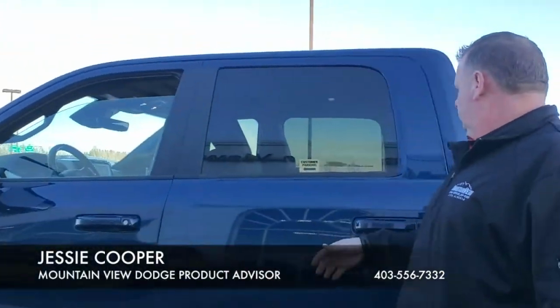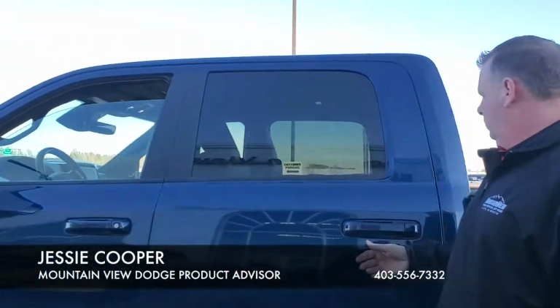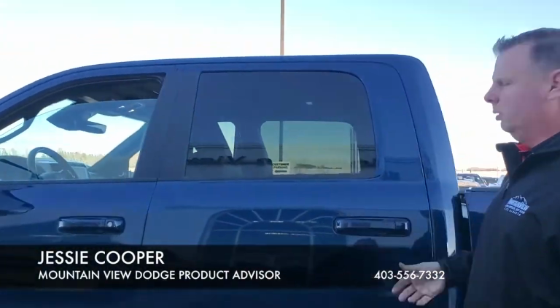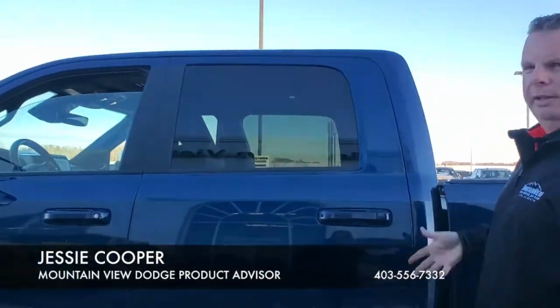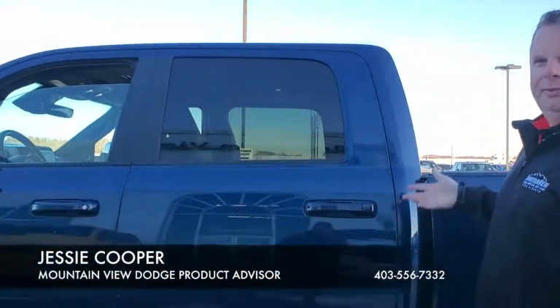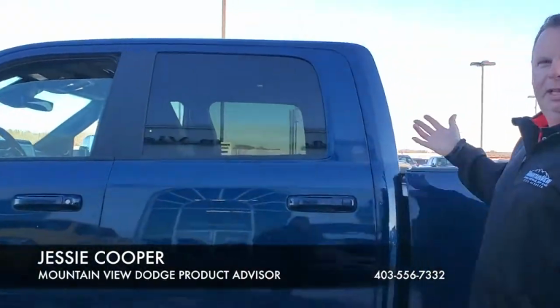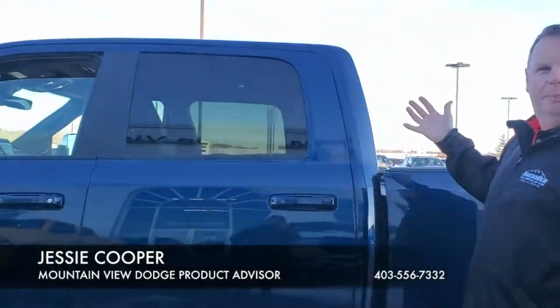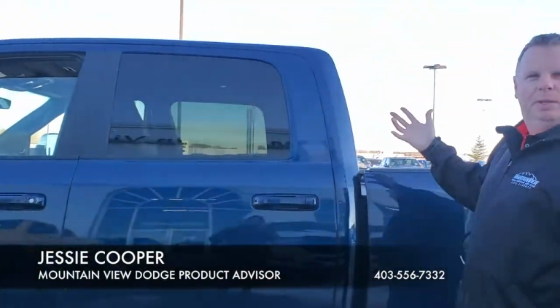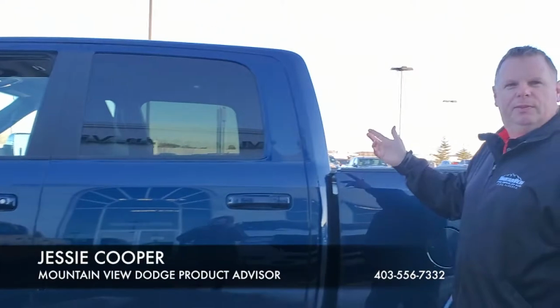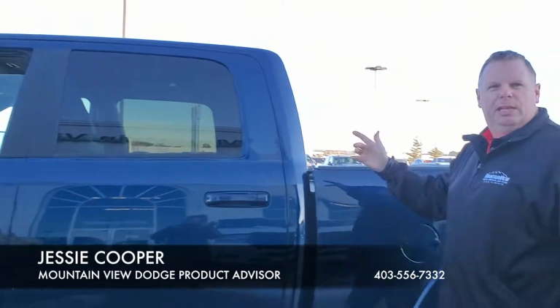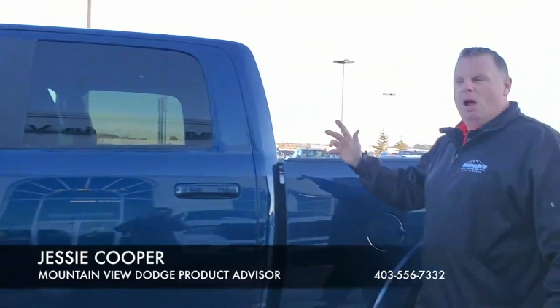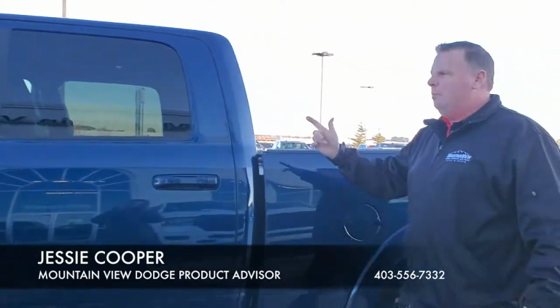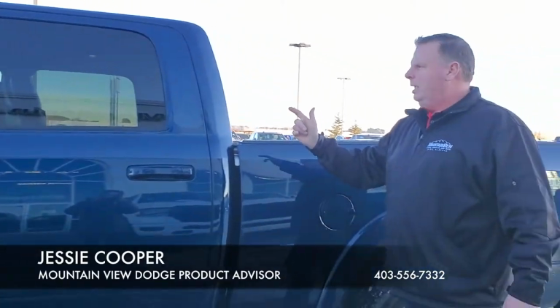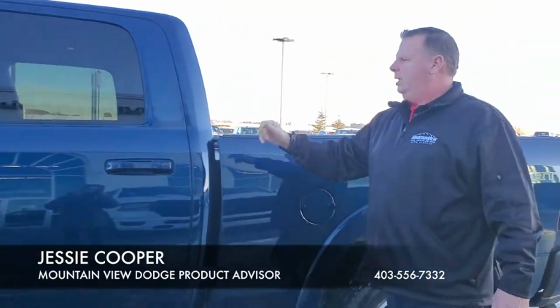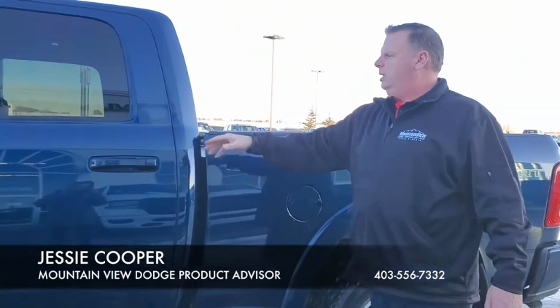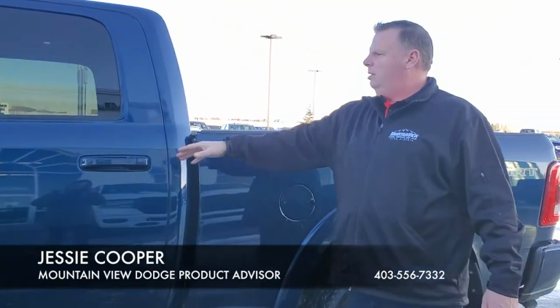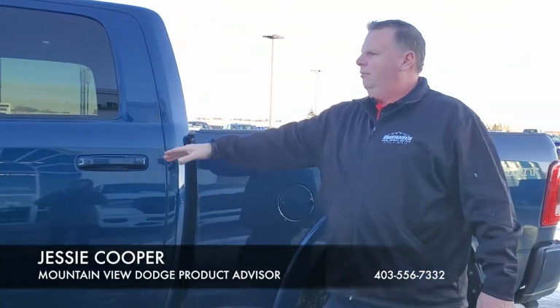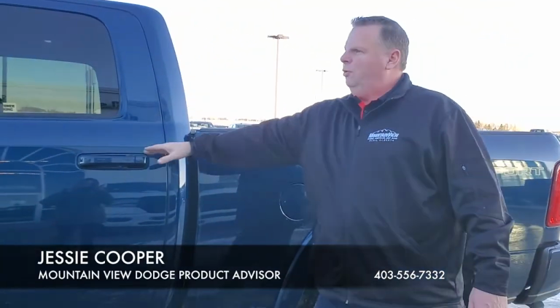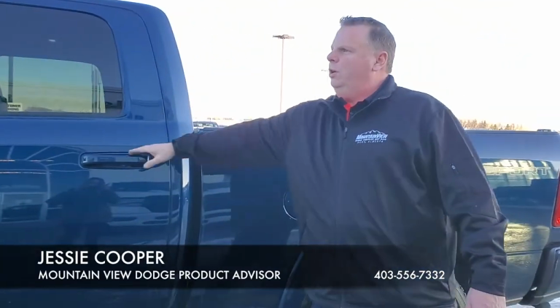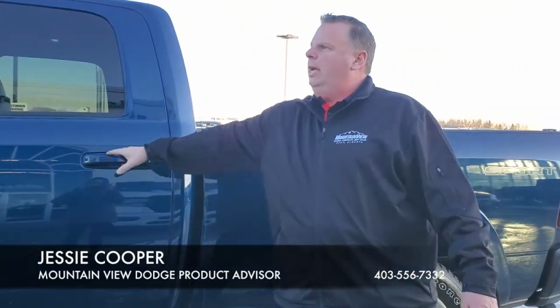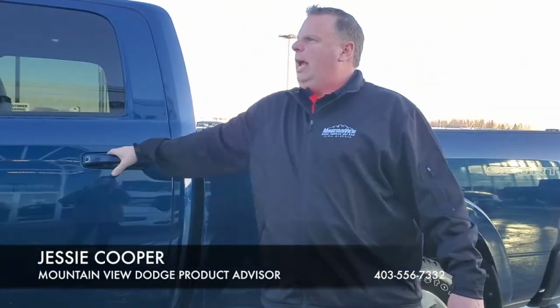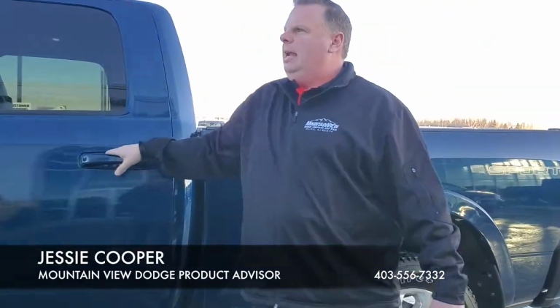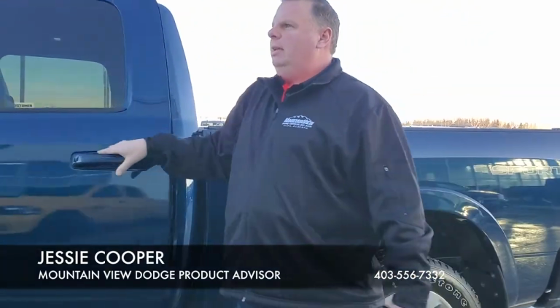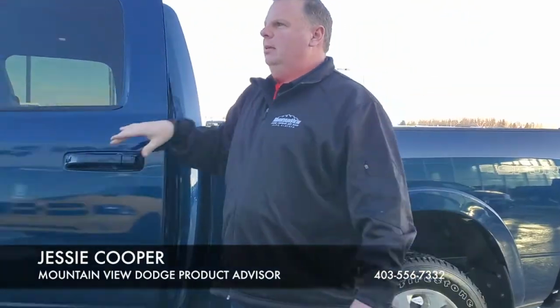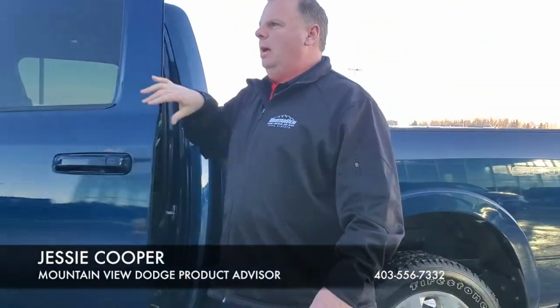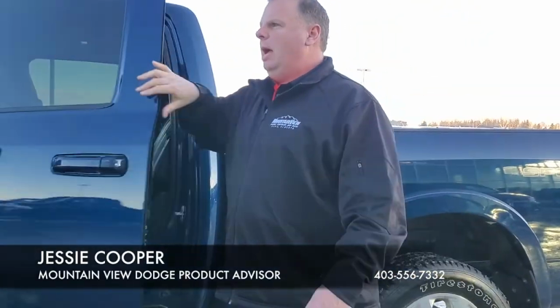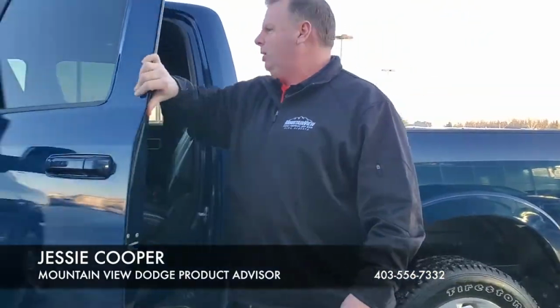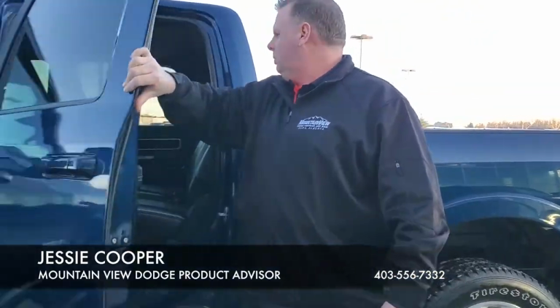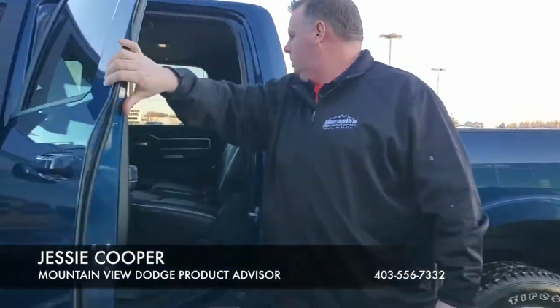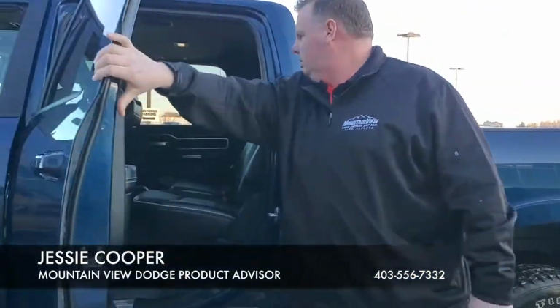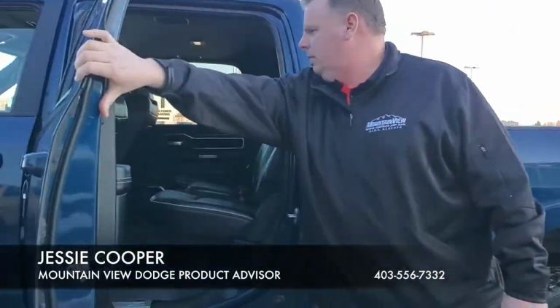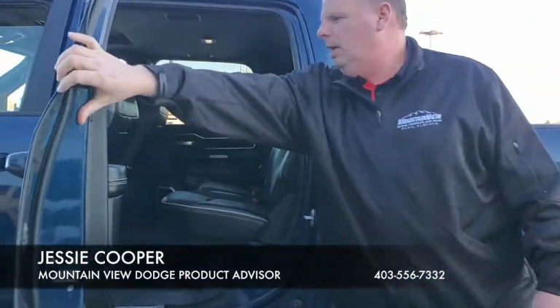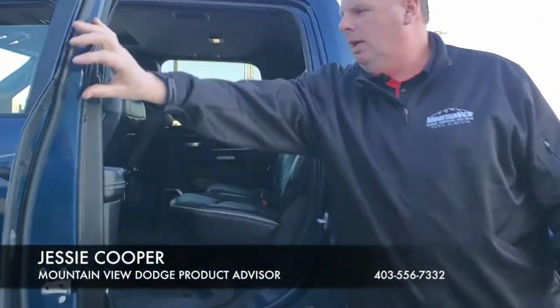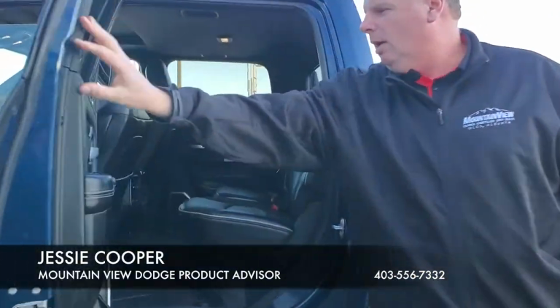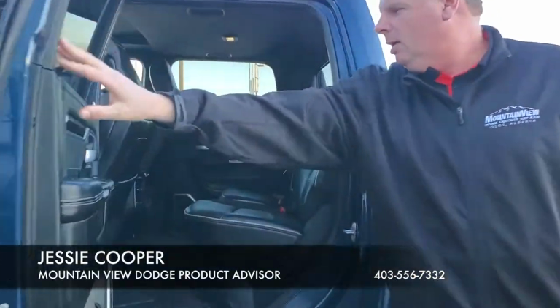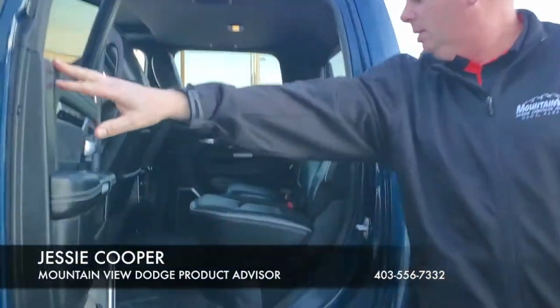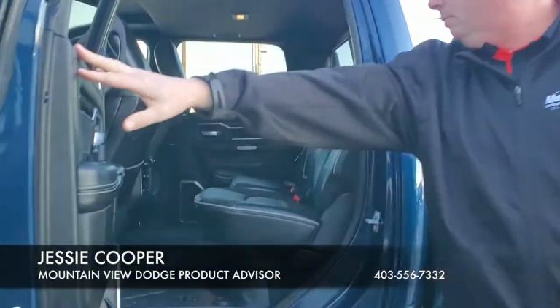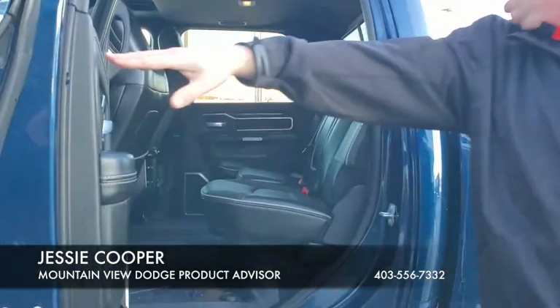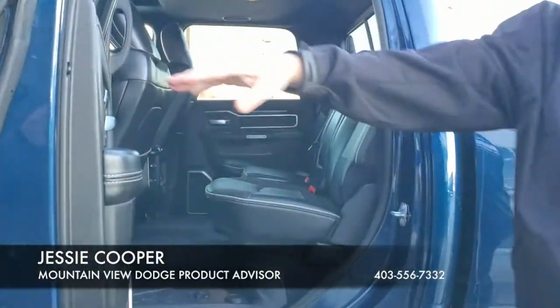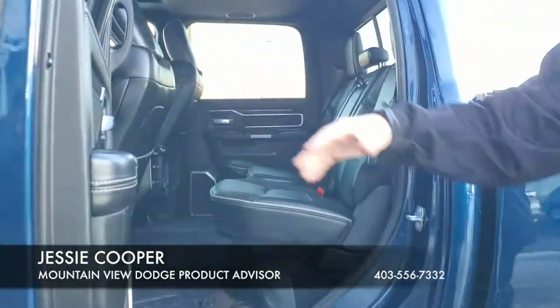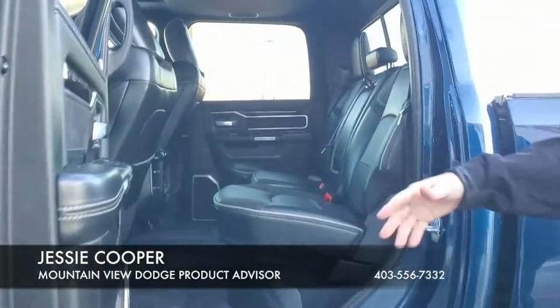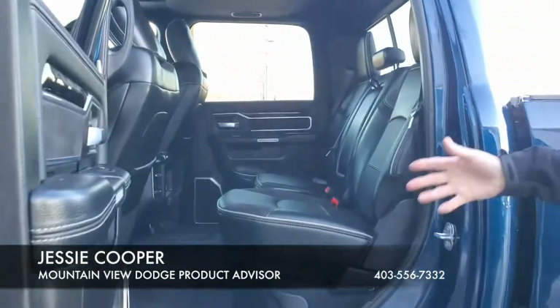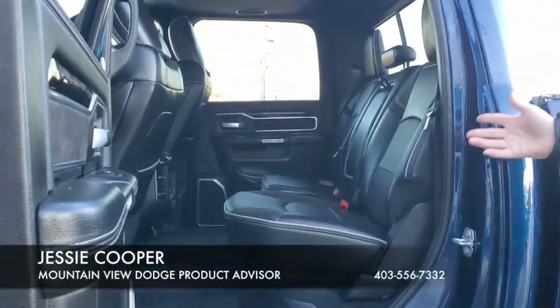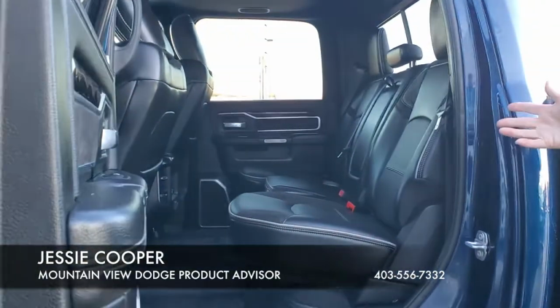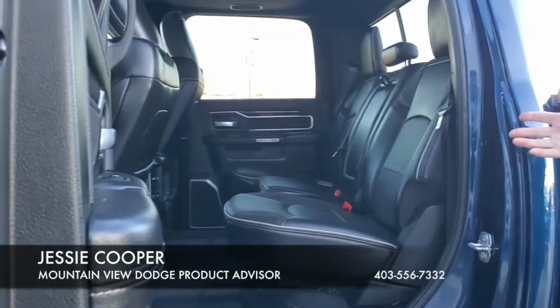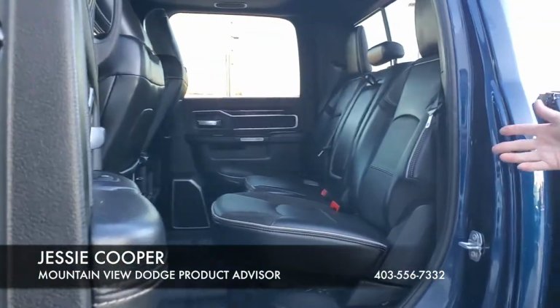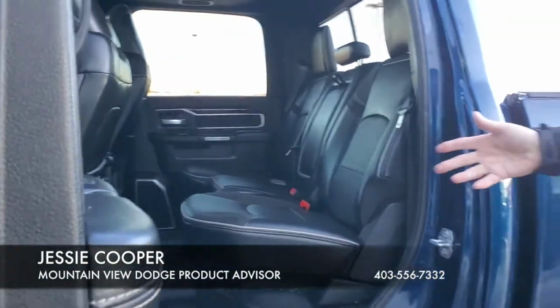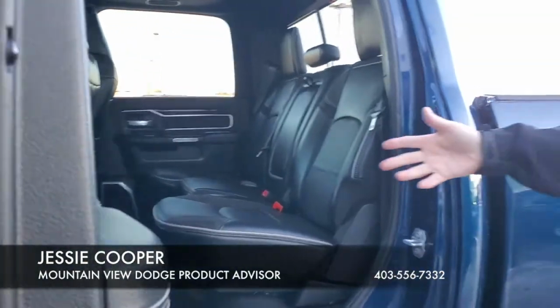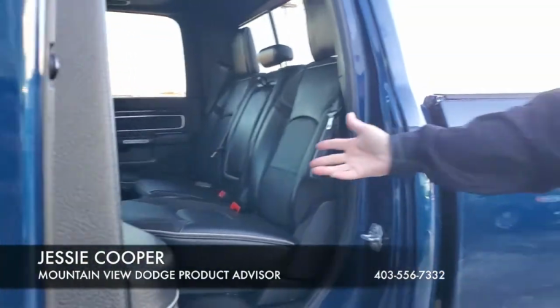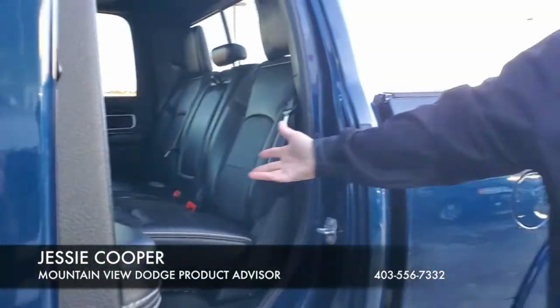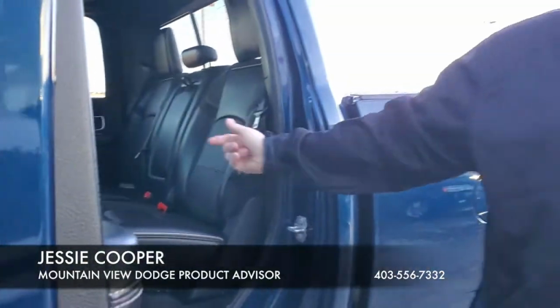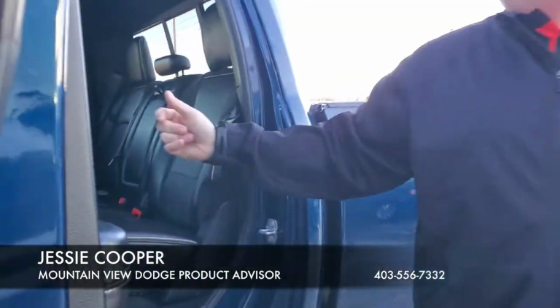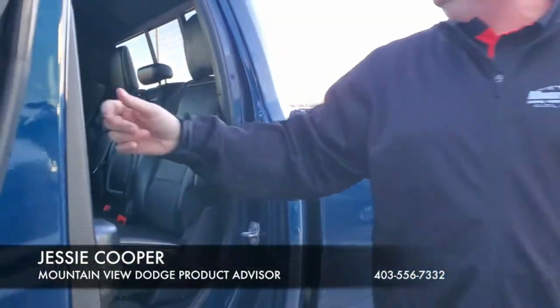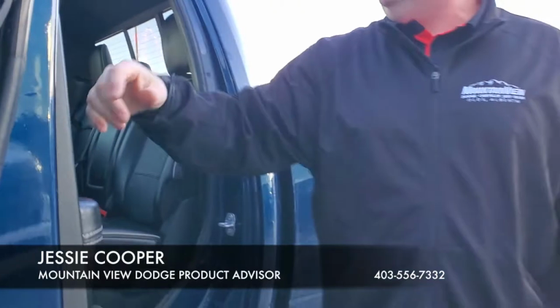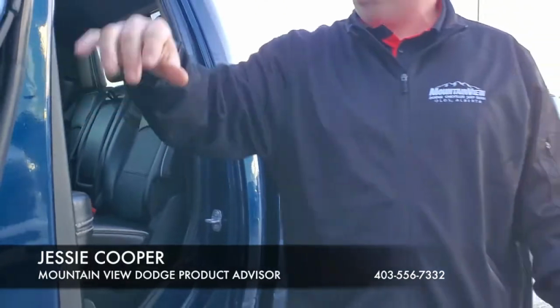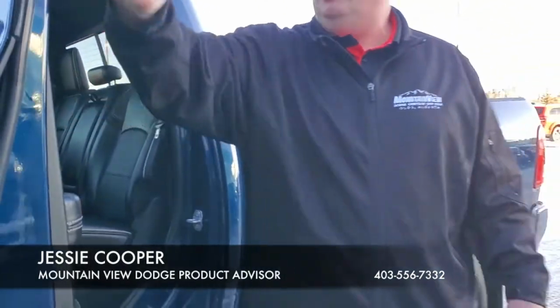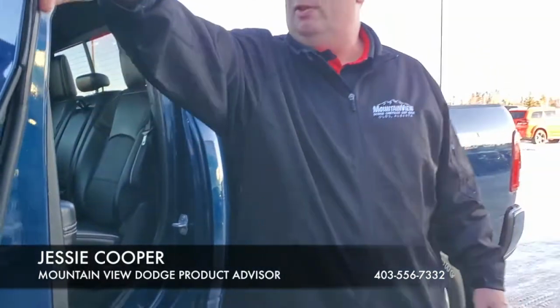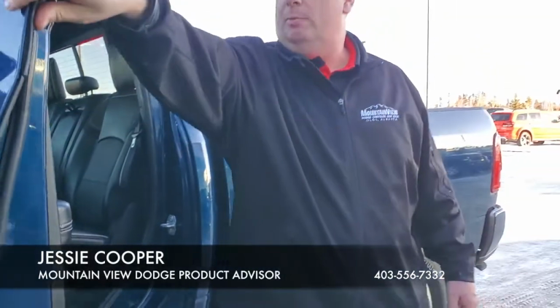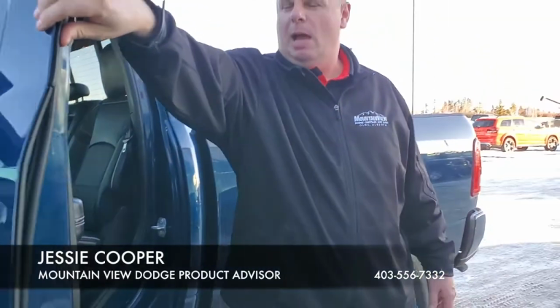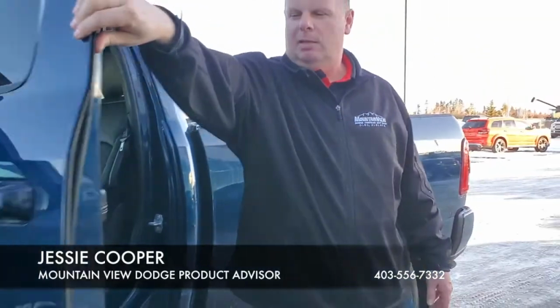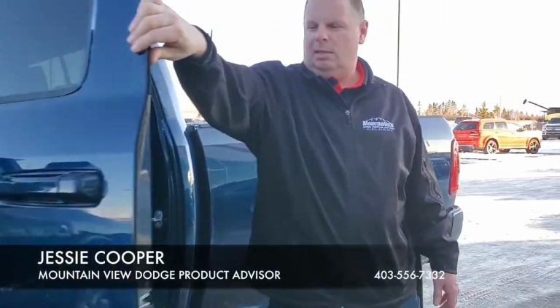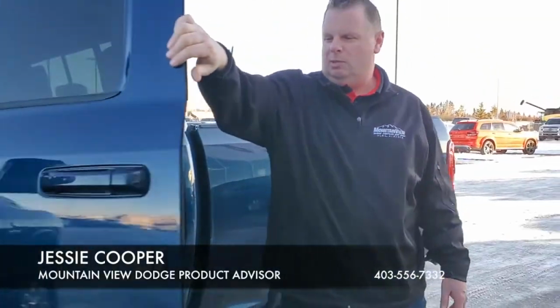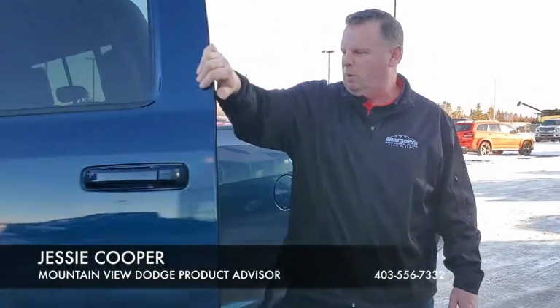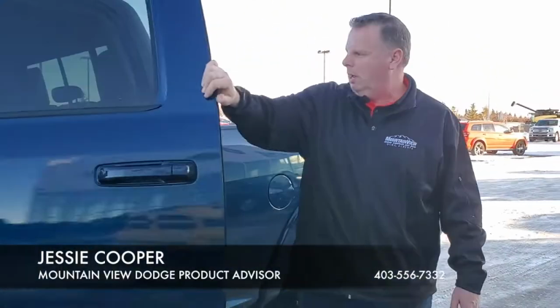Lift it up, lift it down — make it easier for you. And in the back you can see the amount of room is incredible. Here we have the all-weather mats as well.